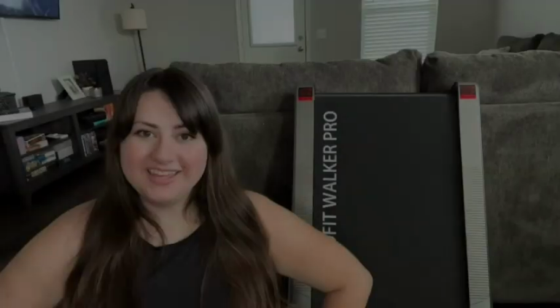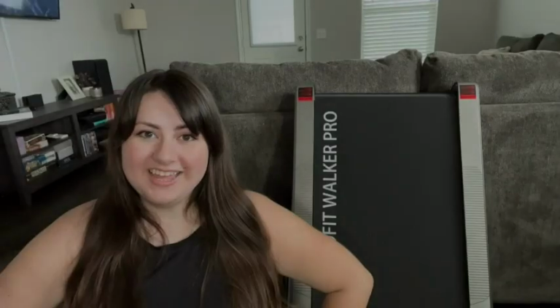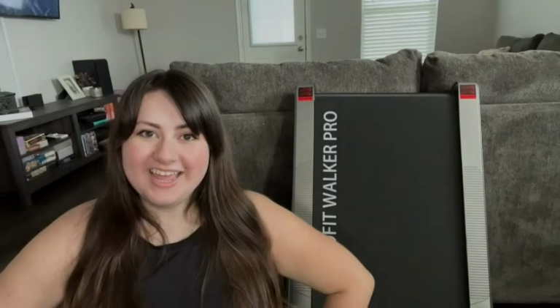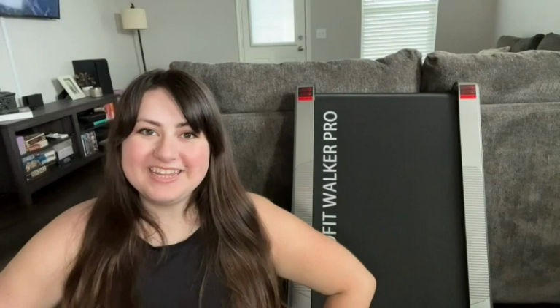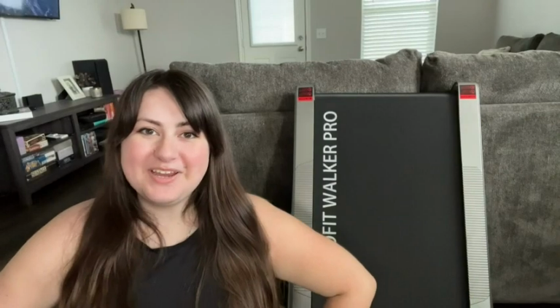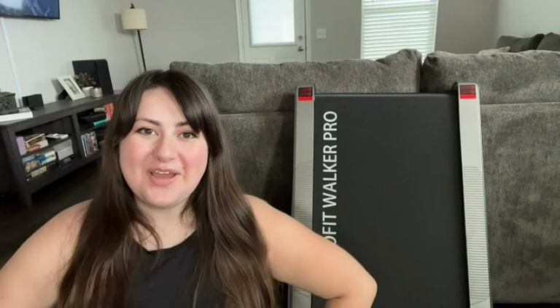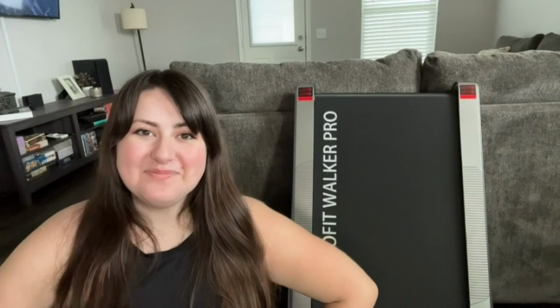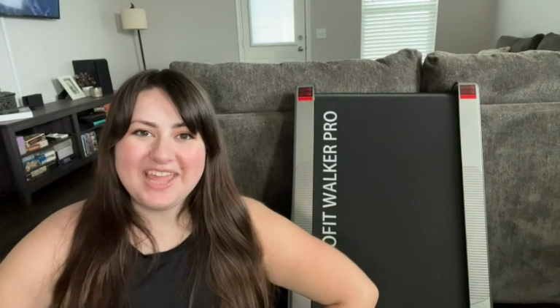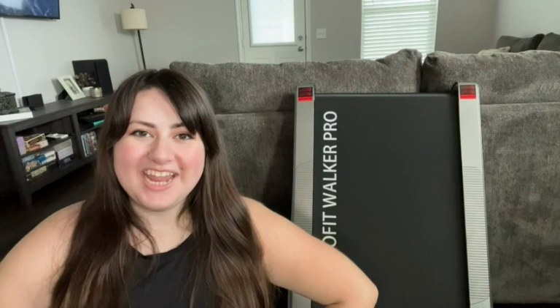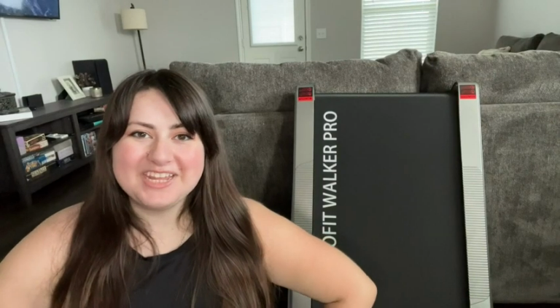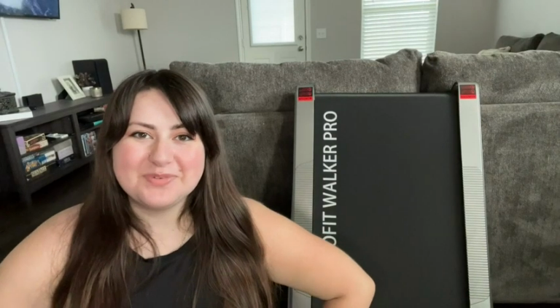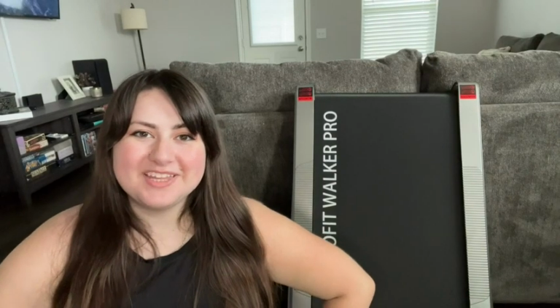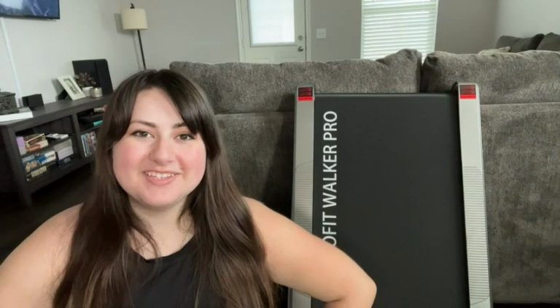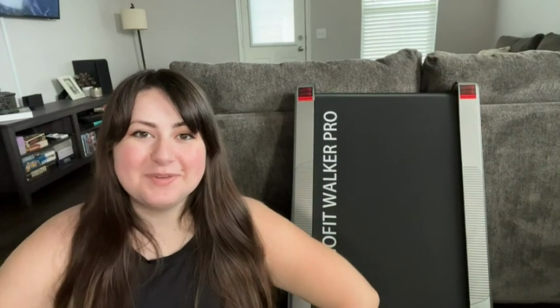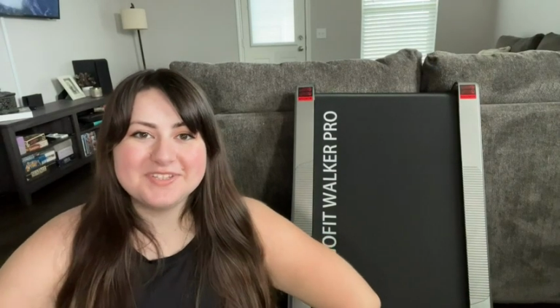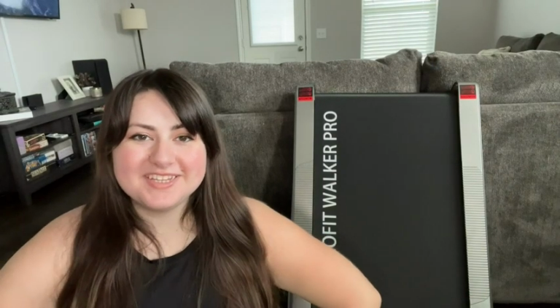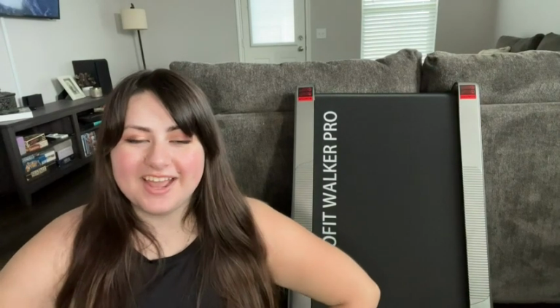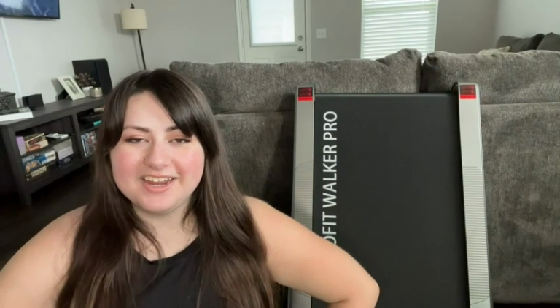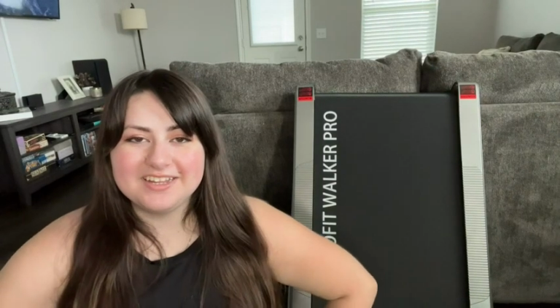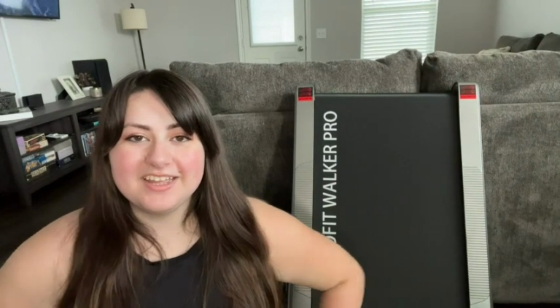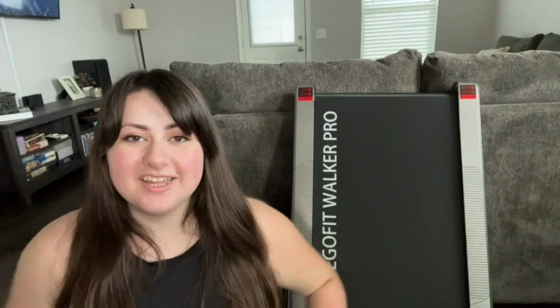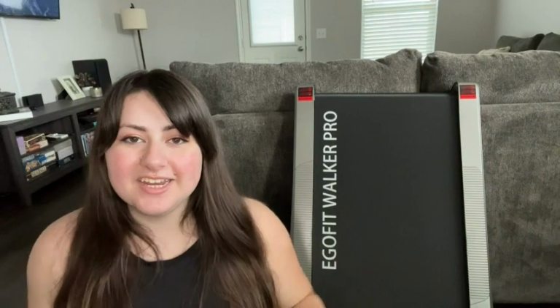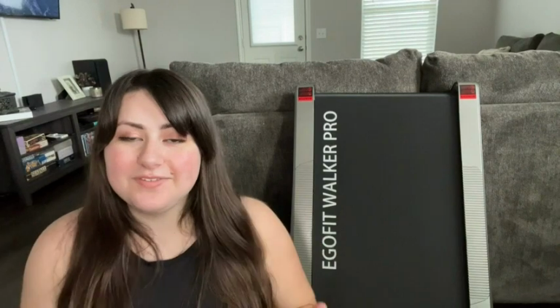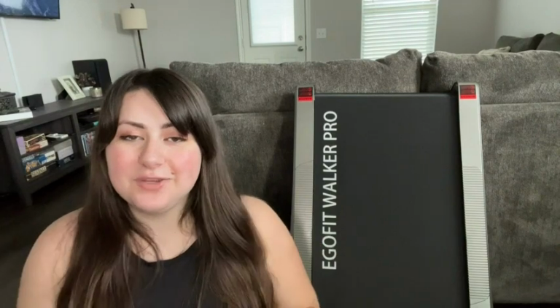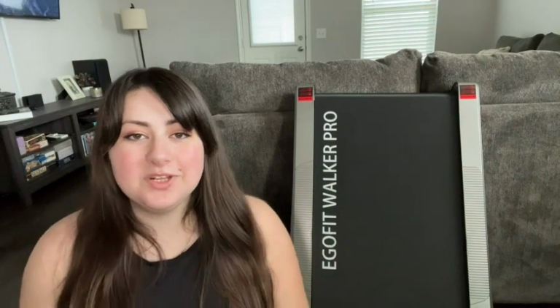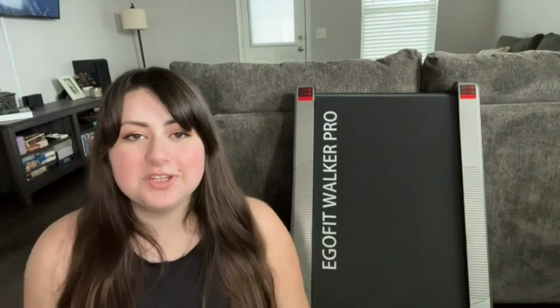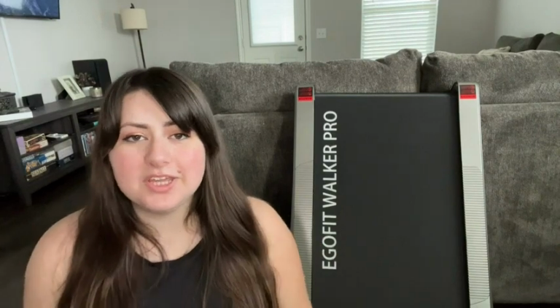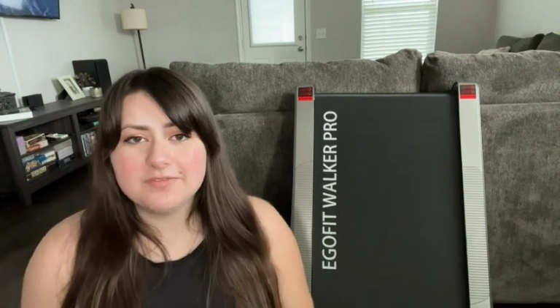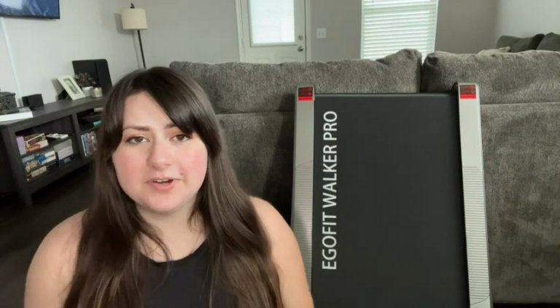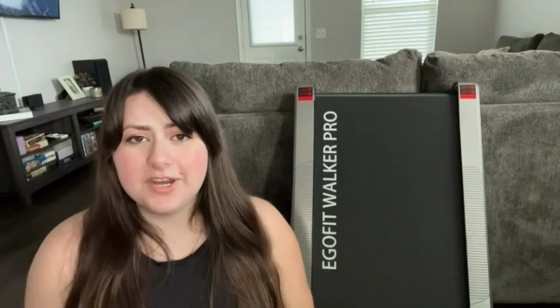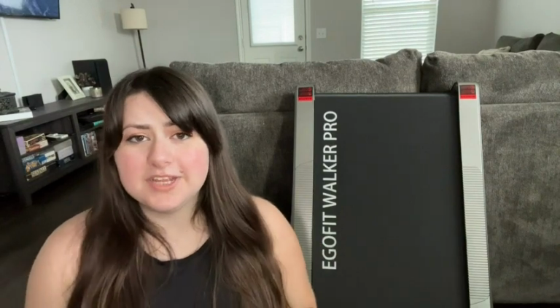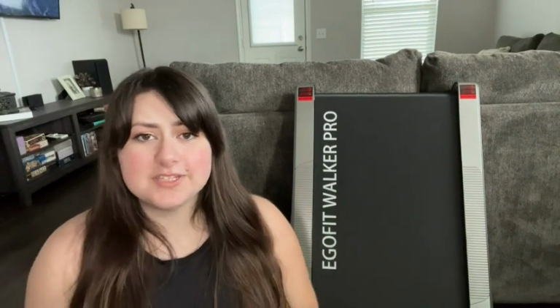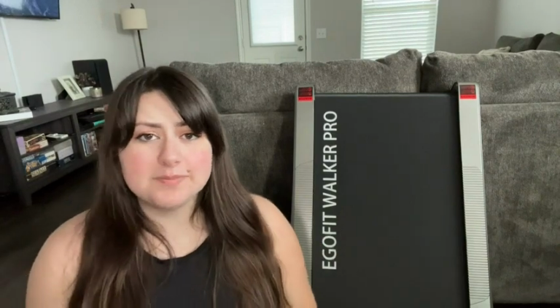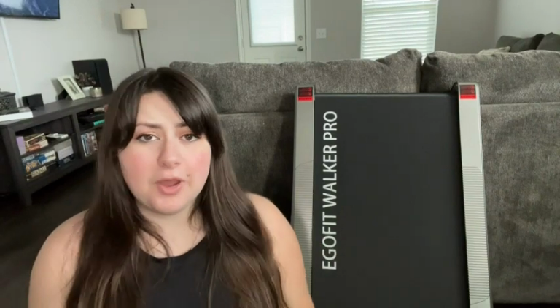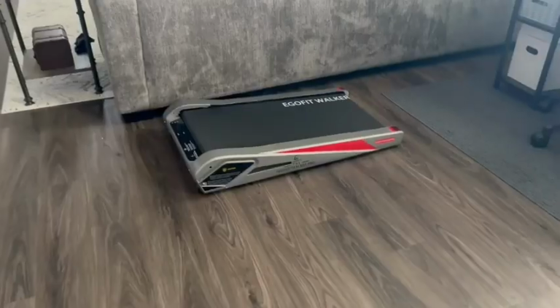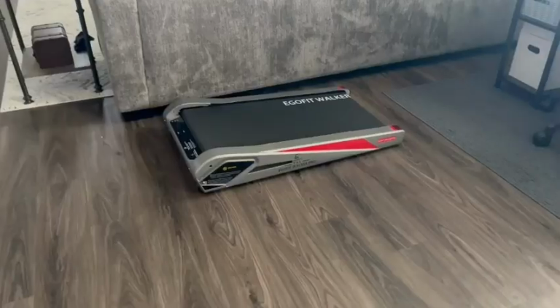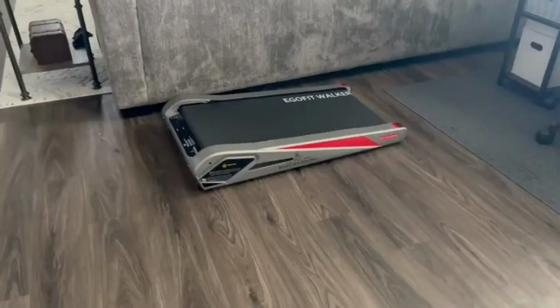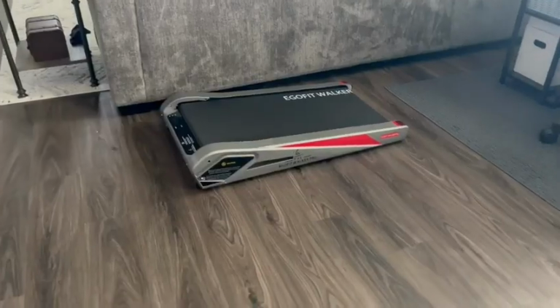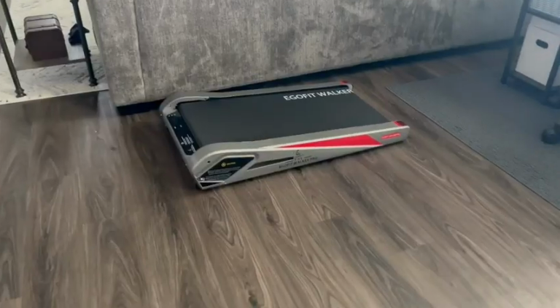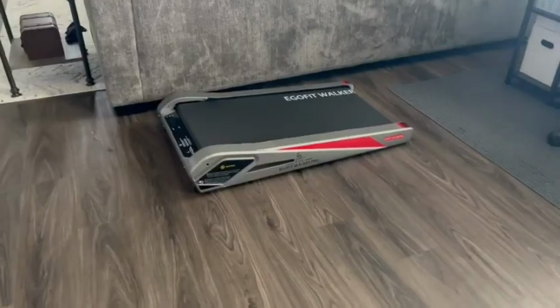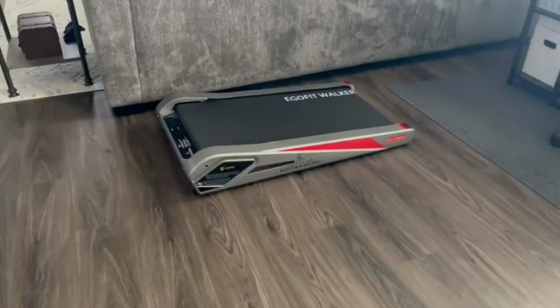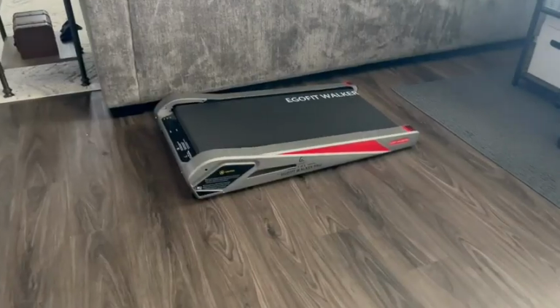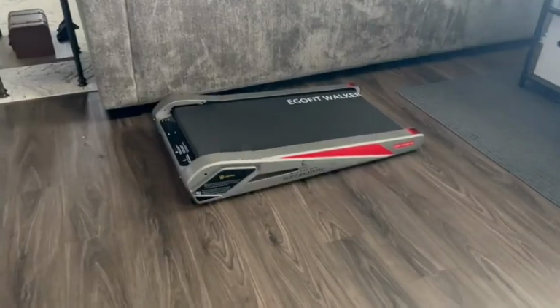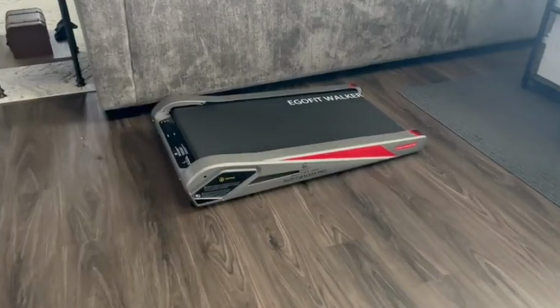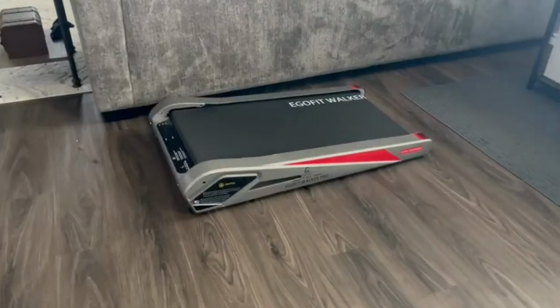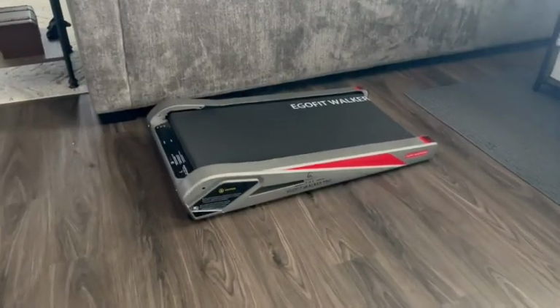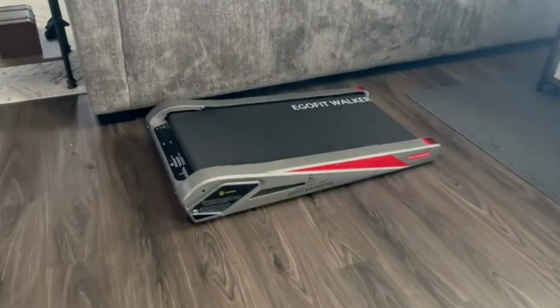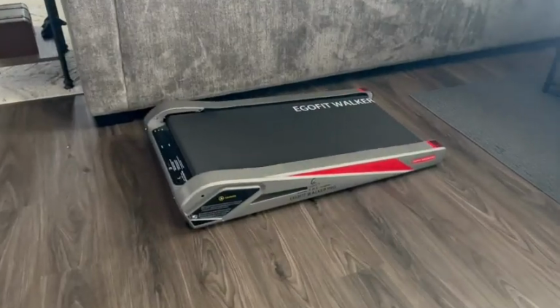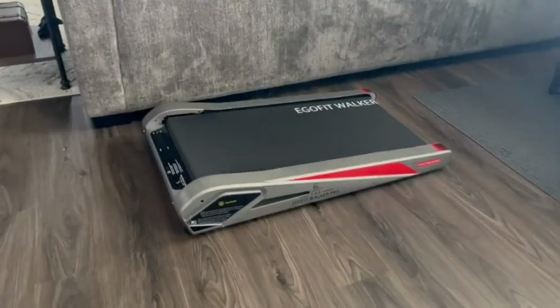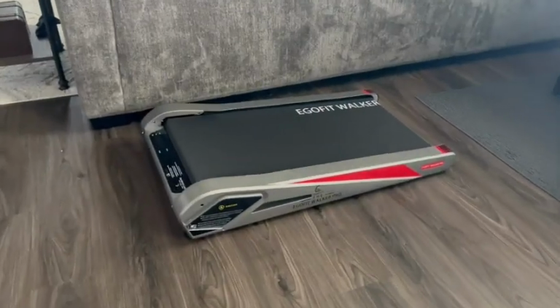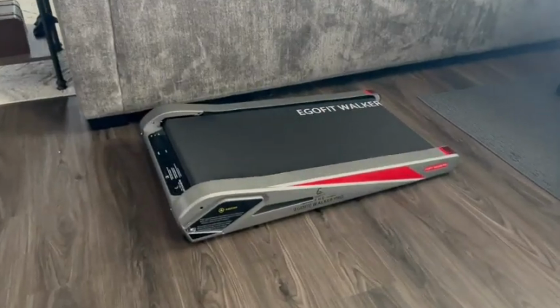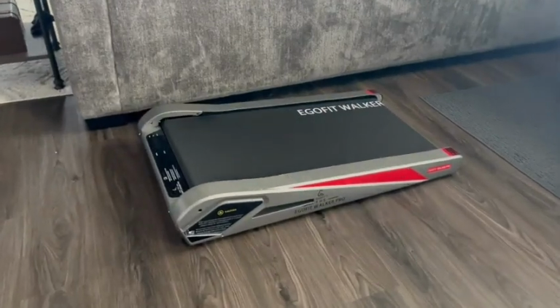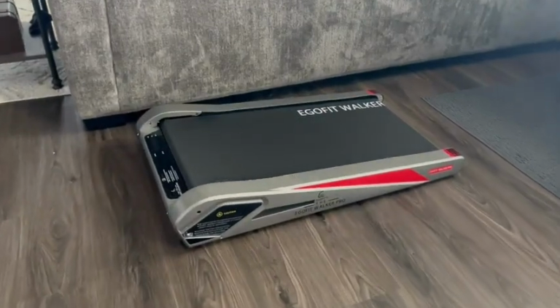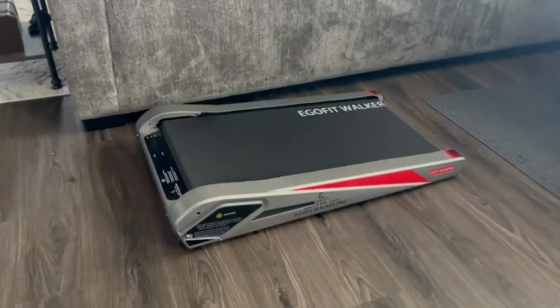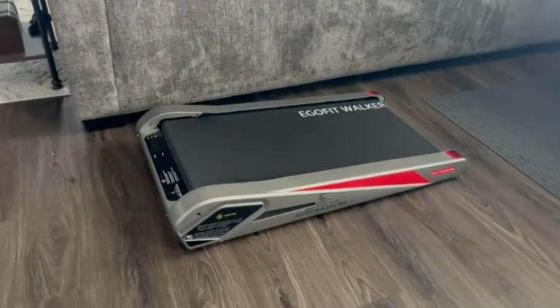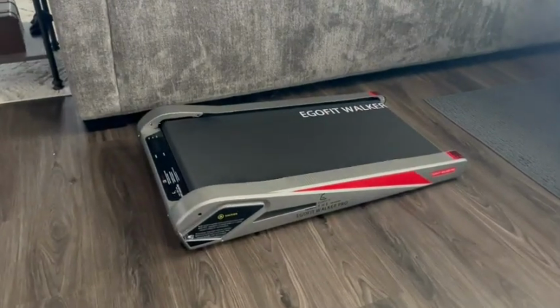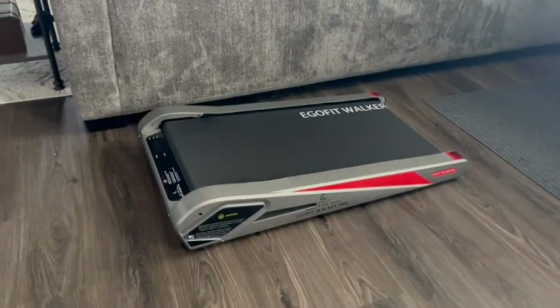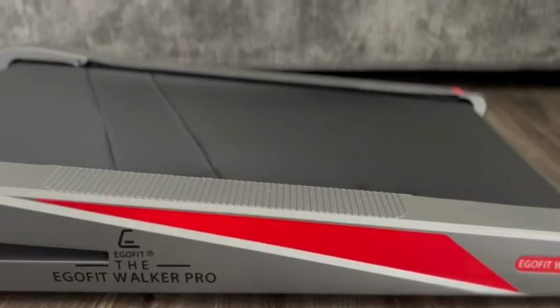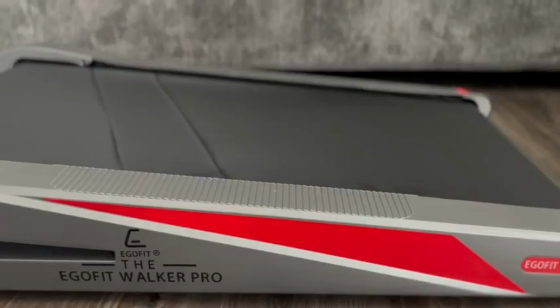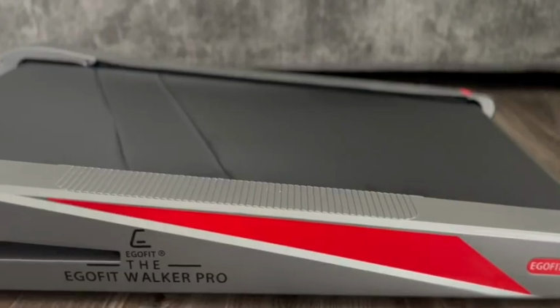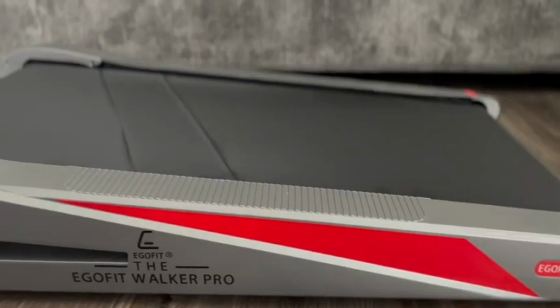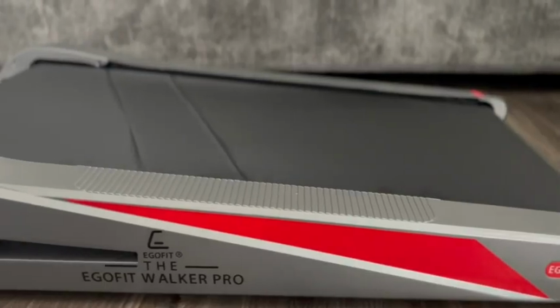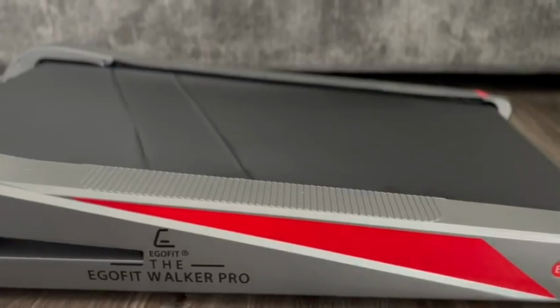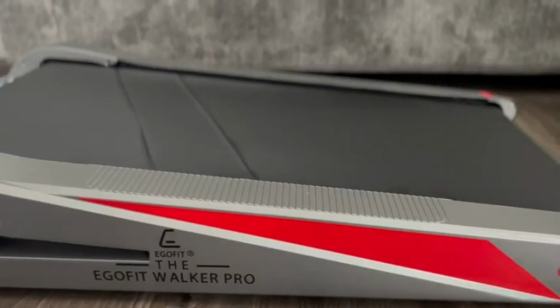Hello, I'm Katie with WTI, and if you are looking for a small discreet treadmill, I have to recommend this one from EgoFit.